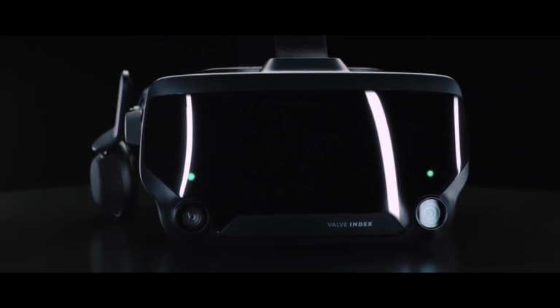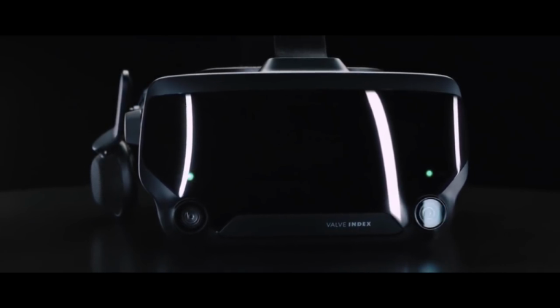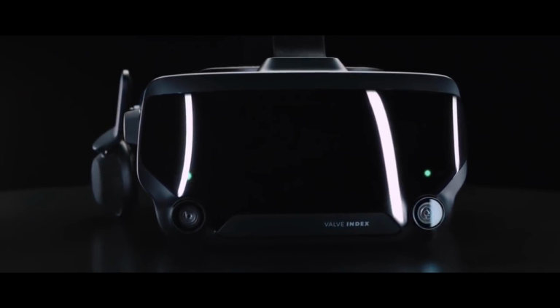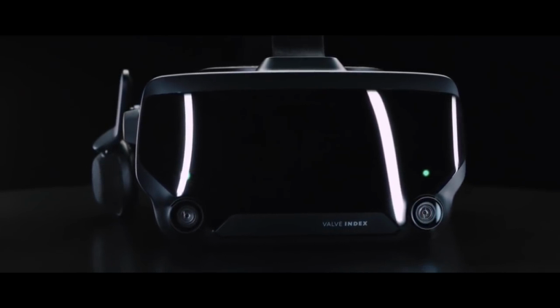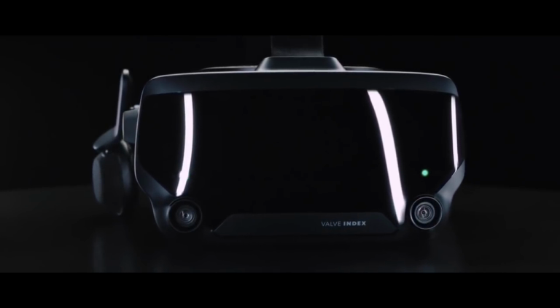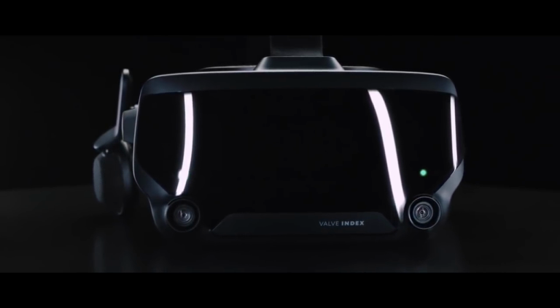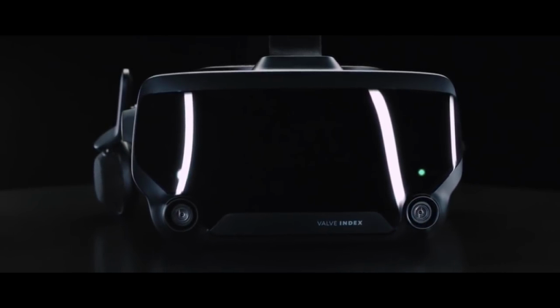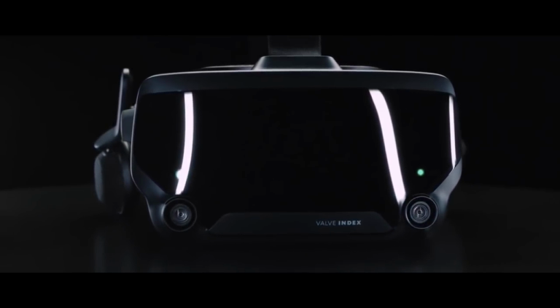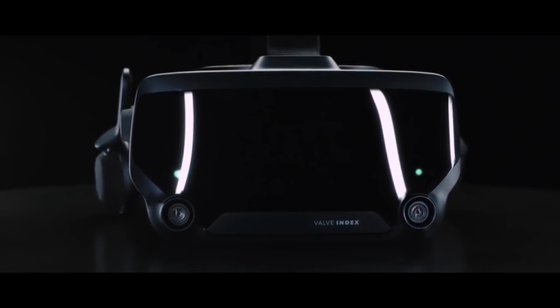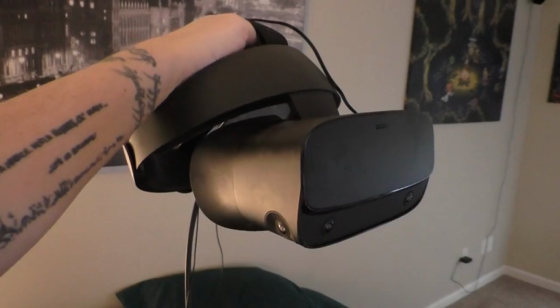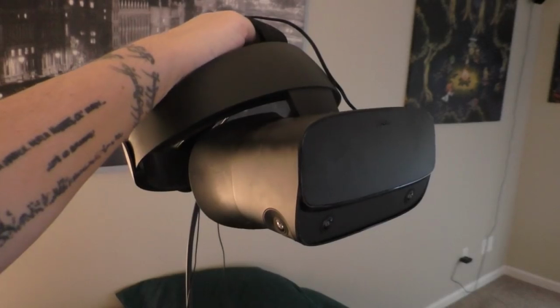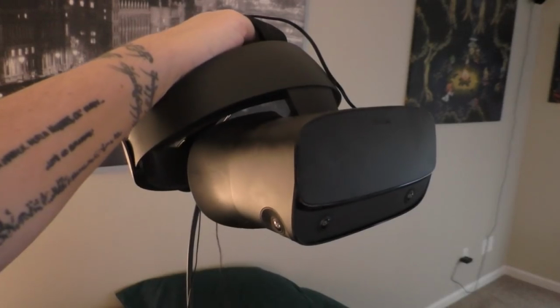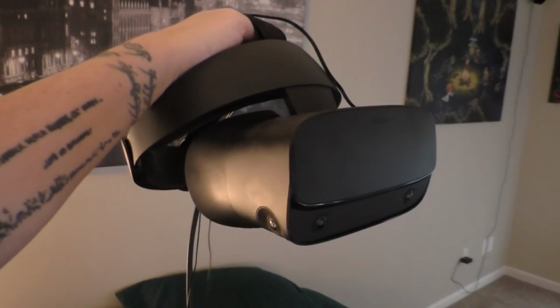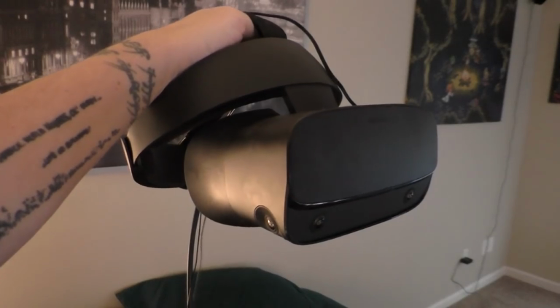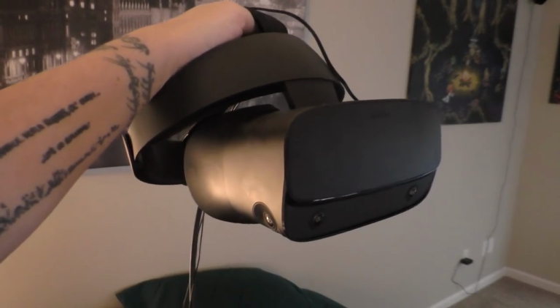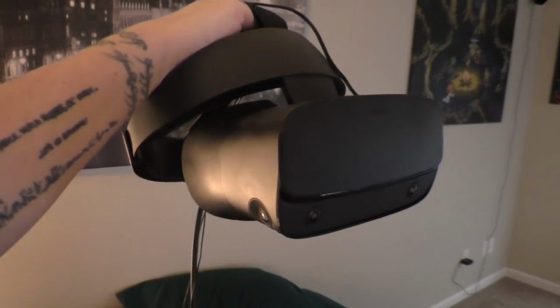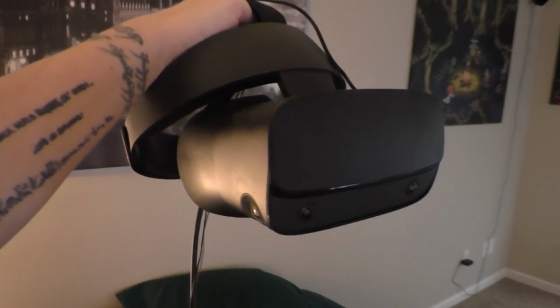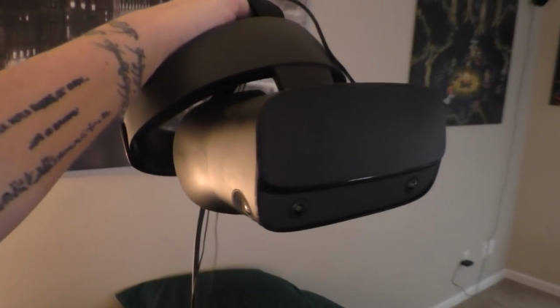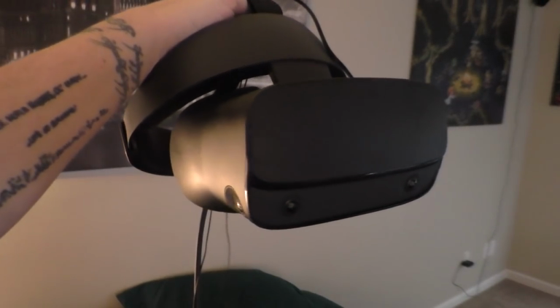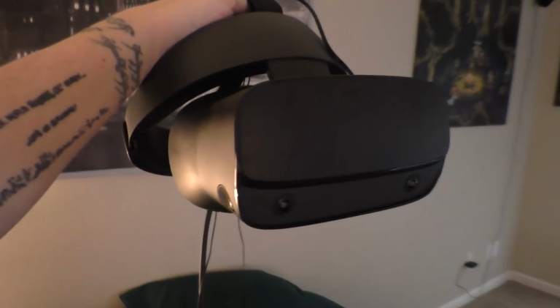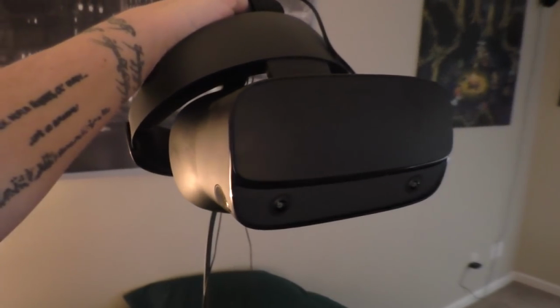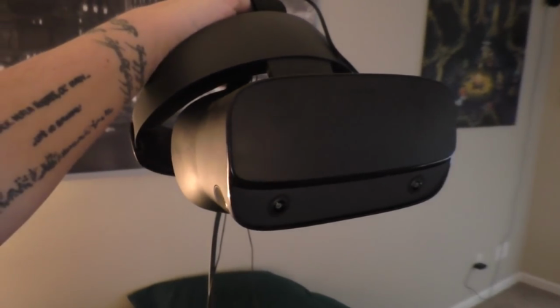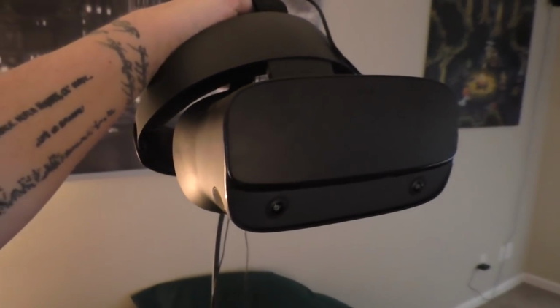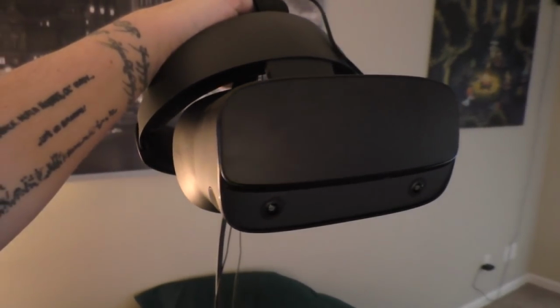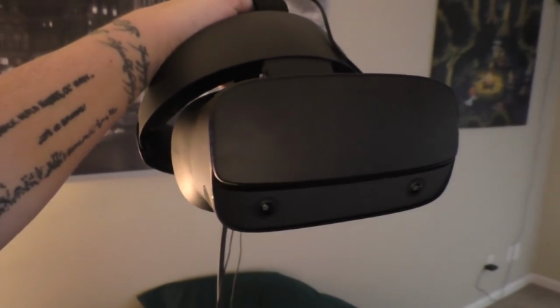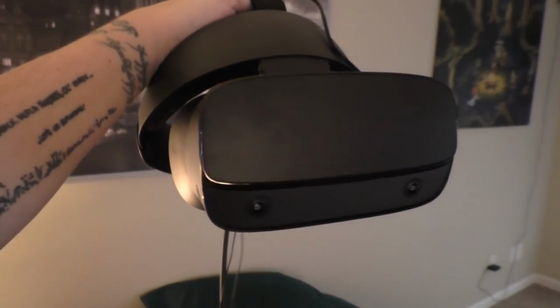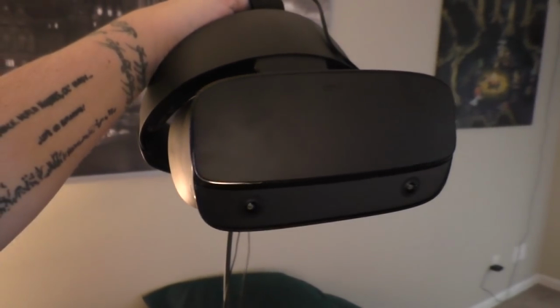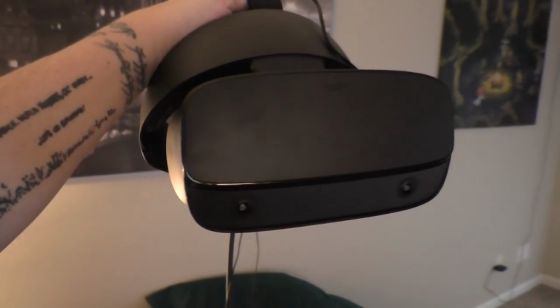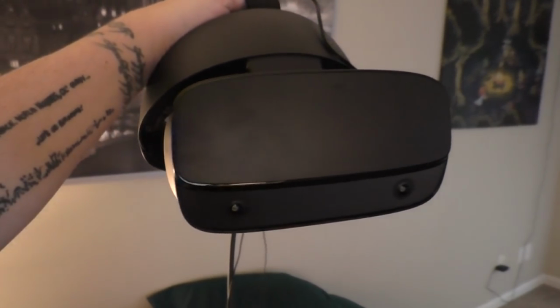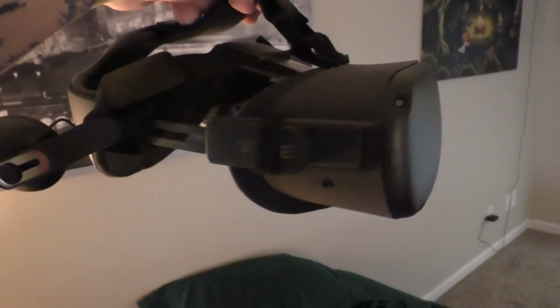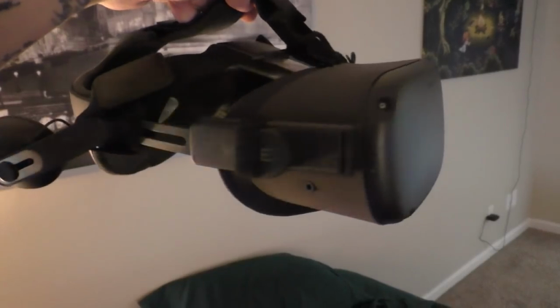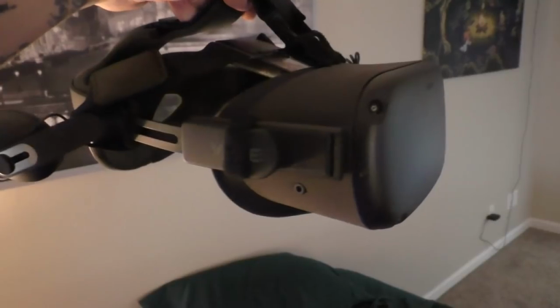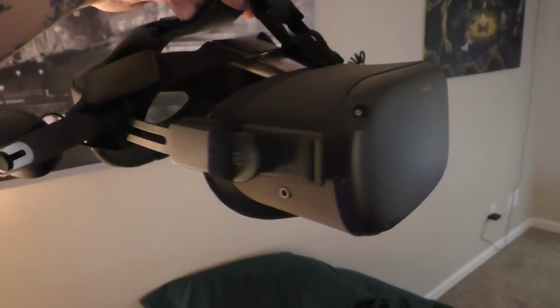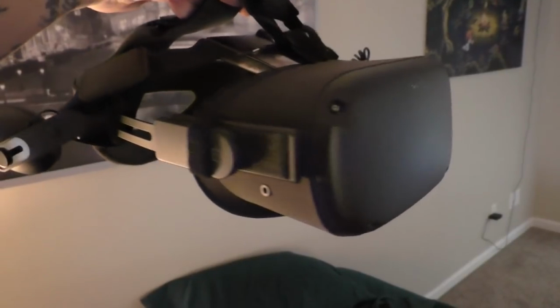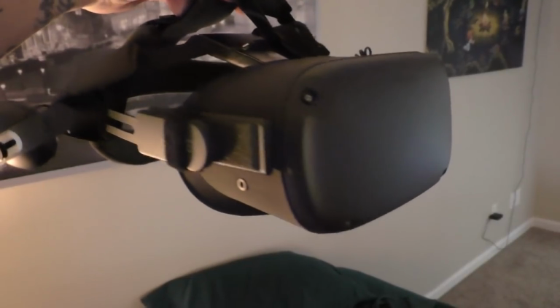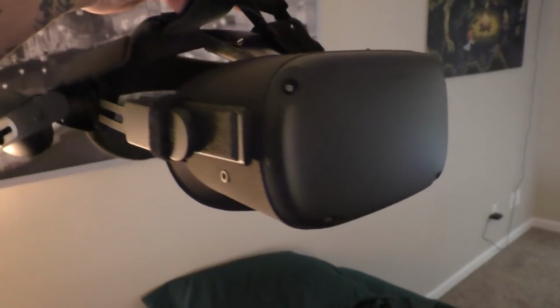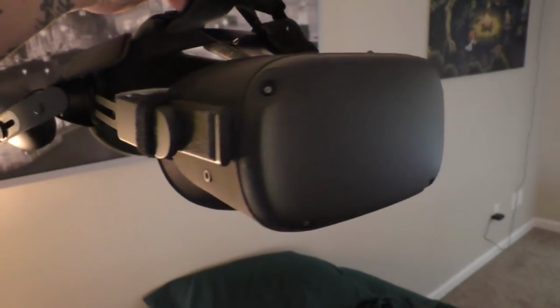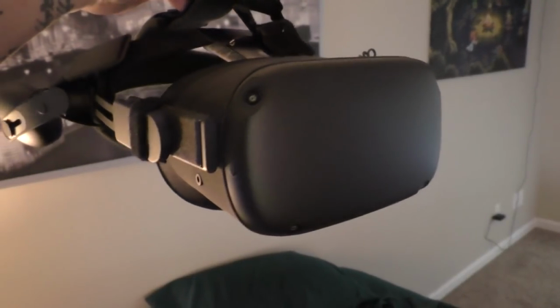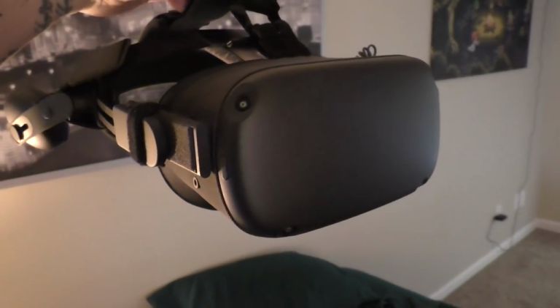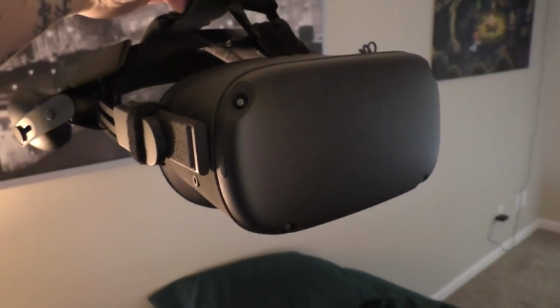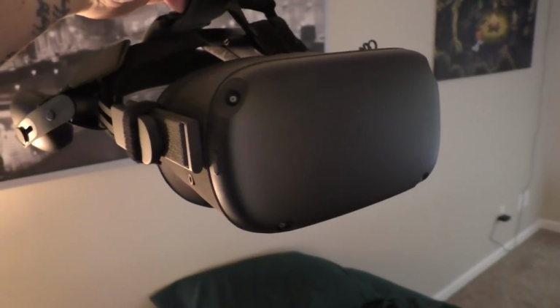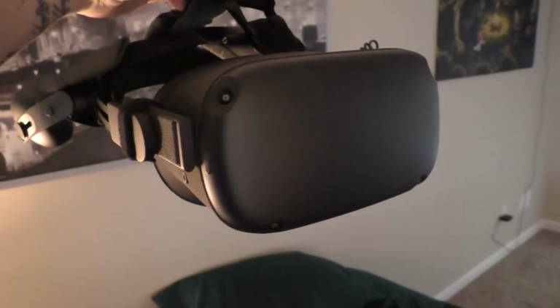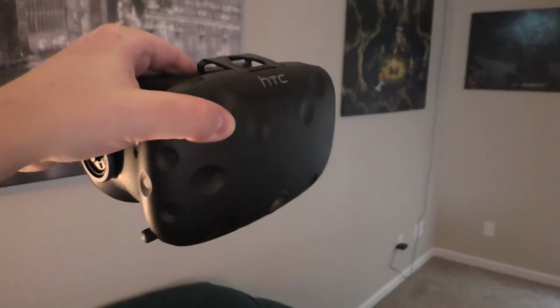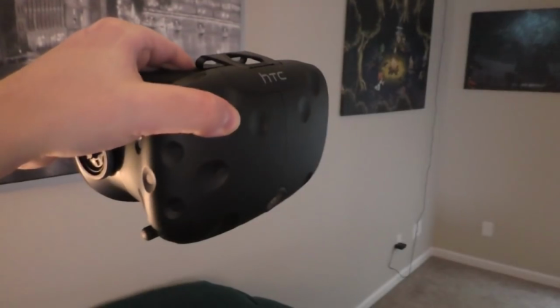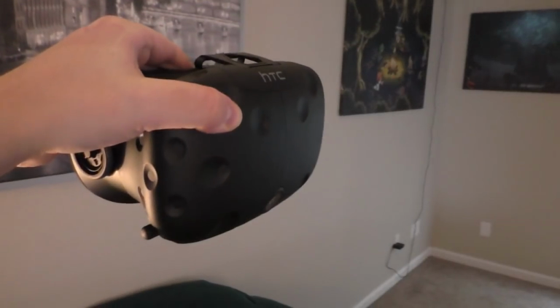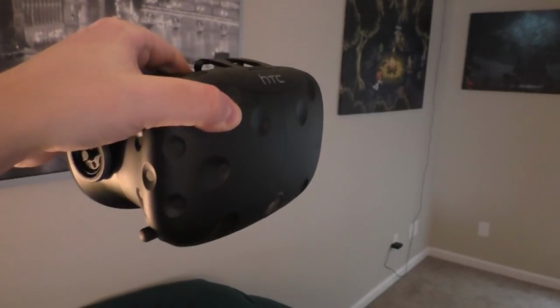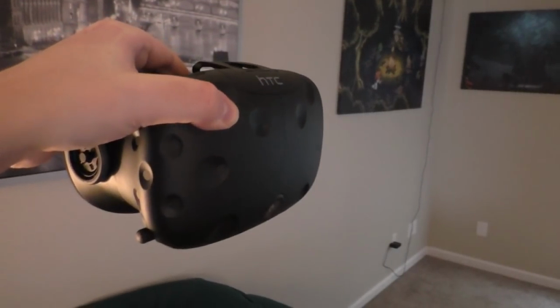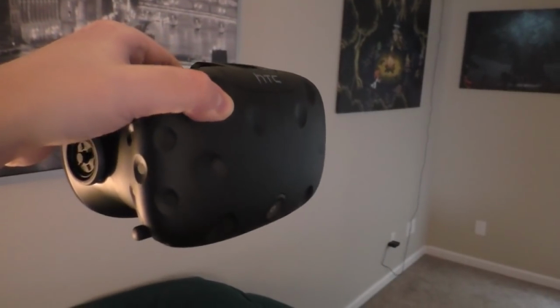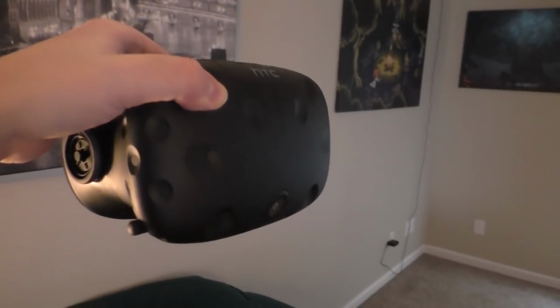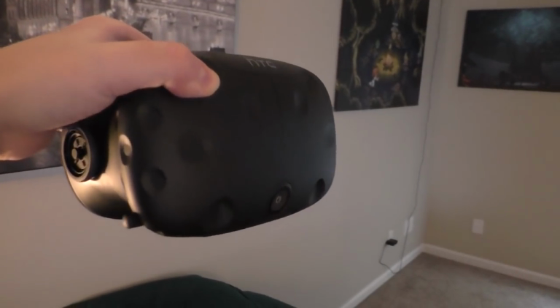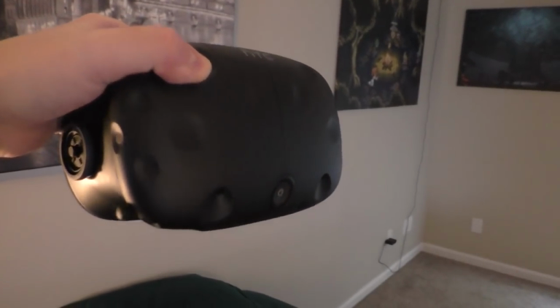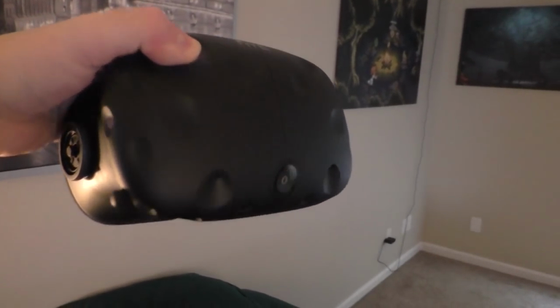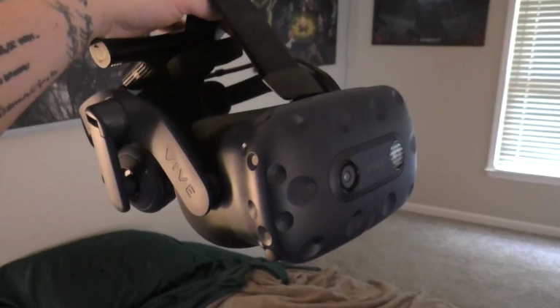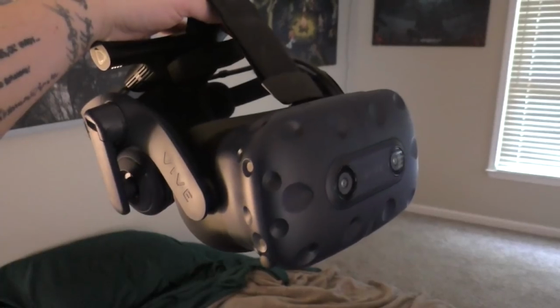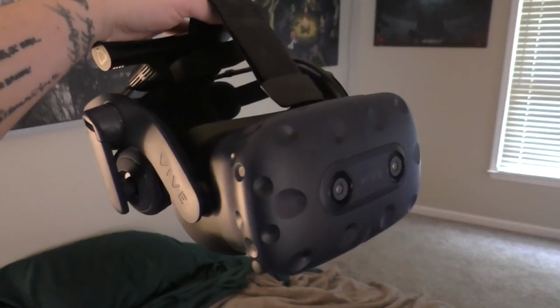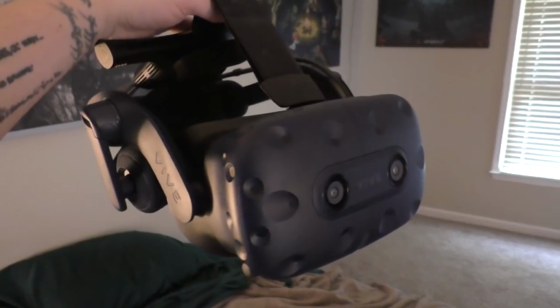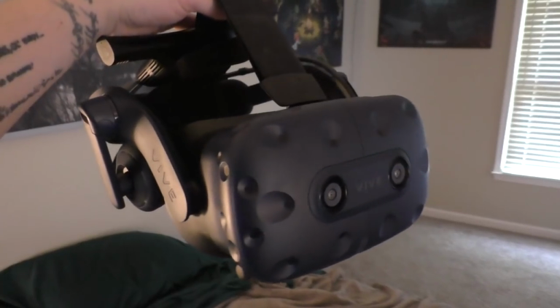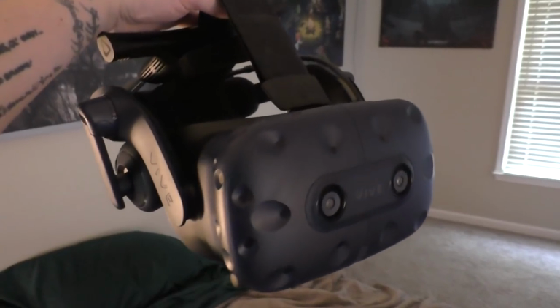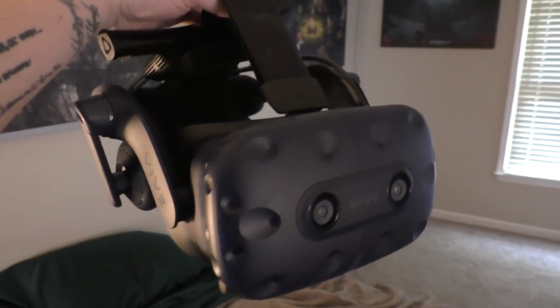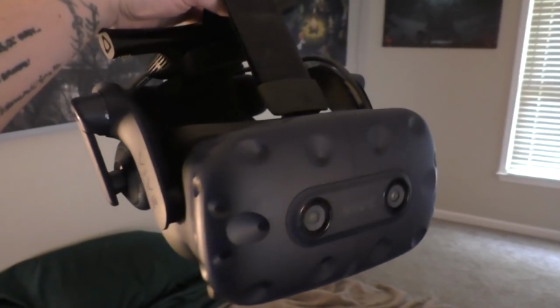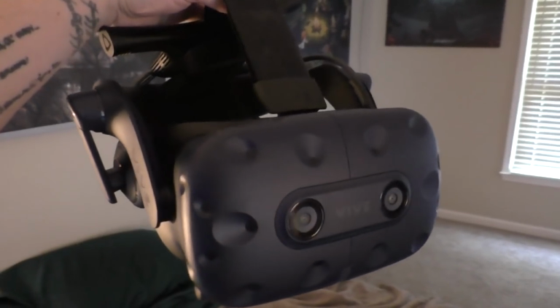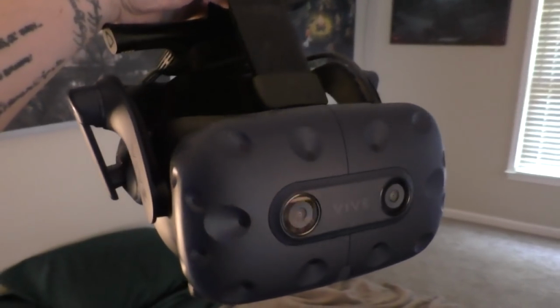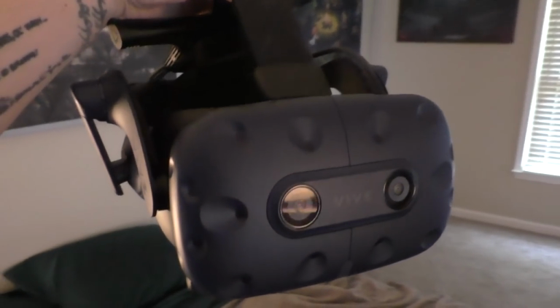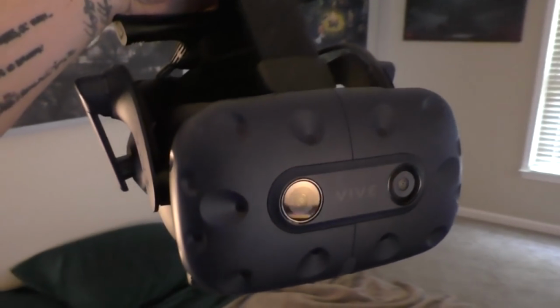For reference, I currently own the Oculus Rift S, Oculus Quest, the original Vive, and the Vive Pro with wireless.